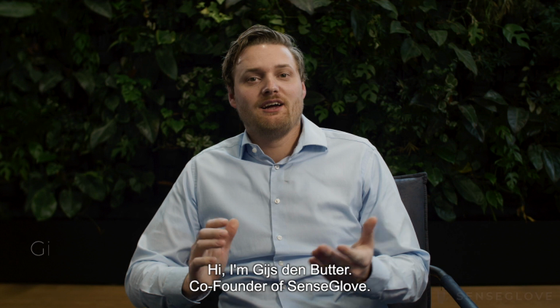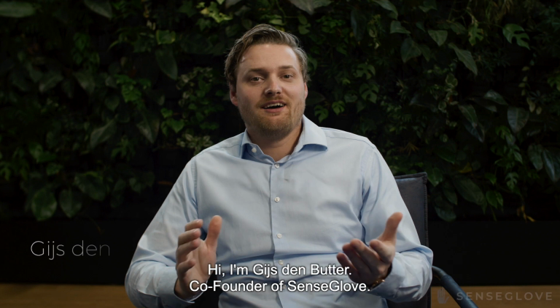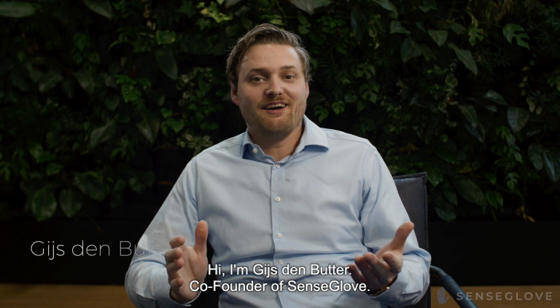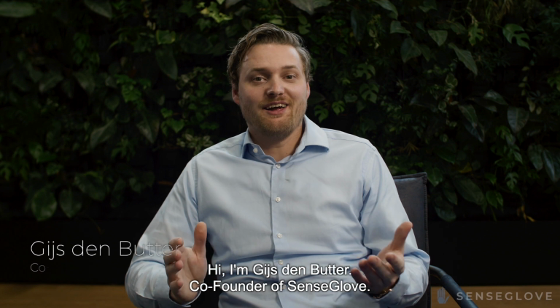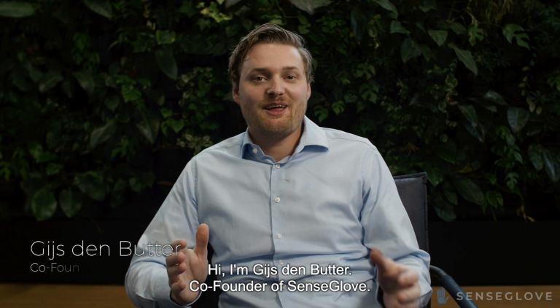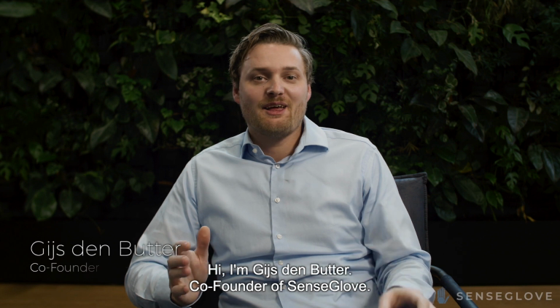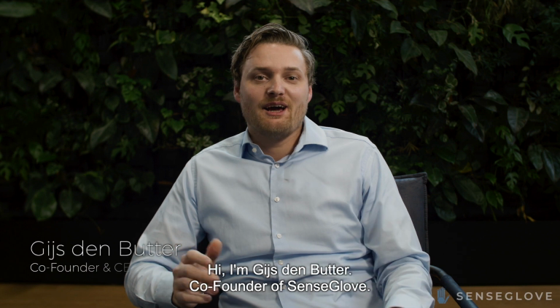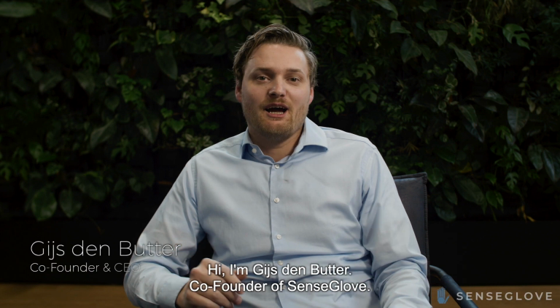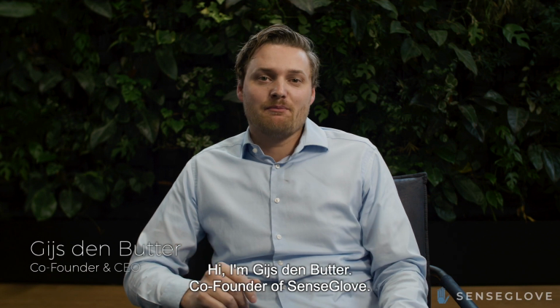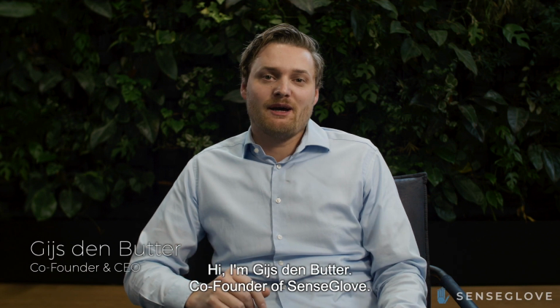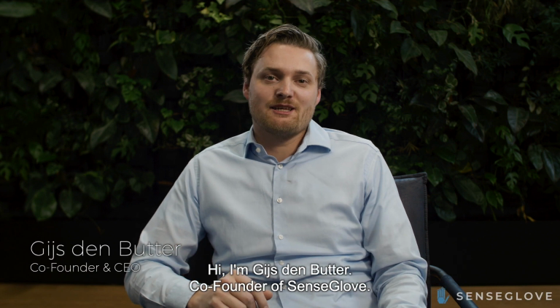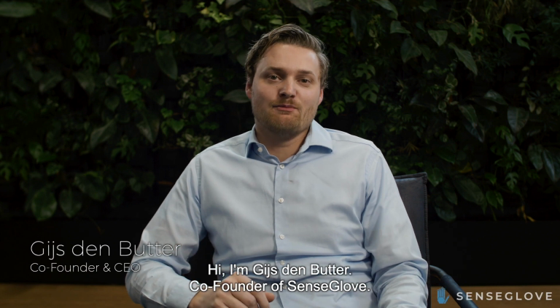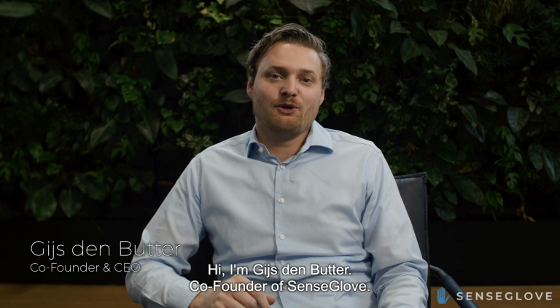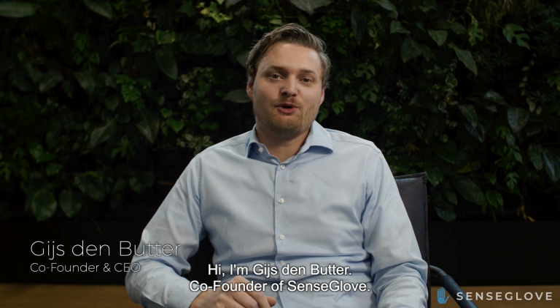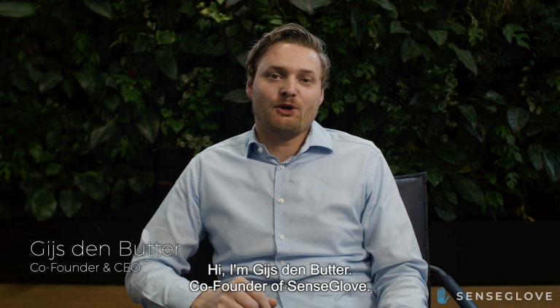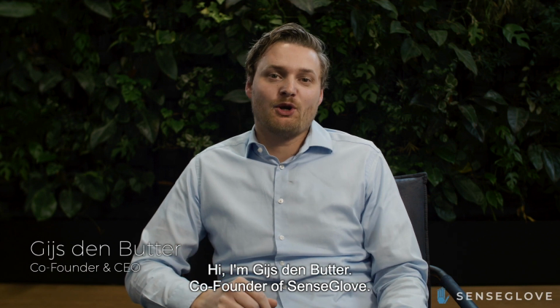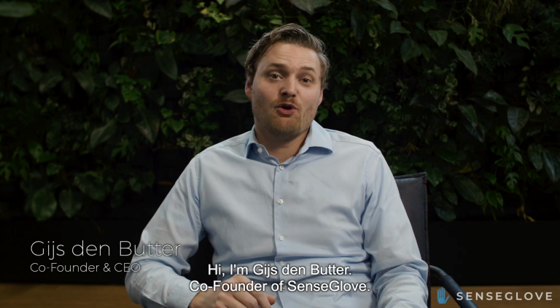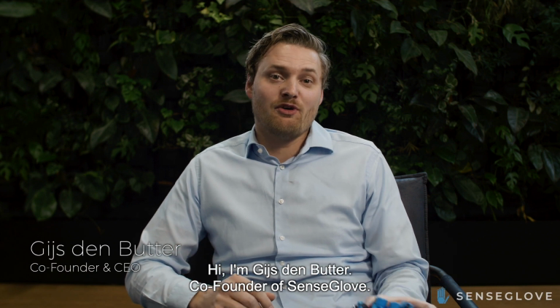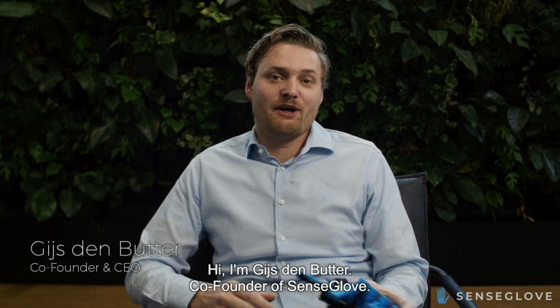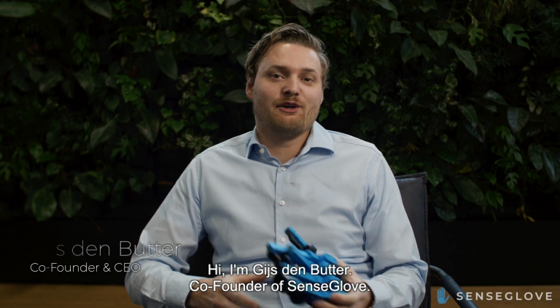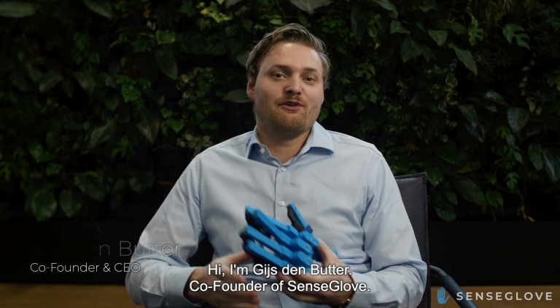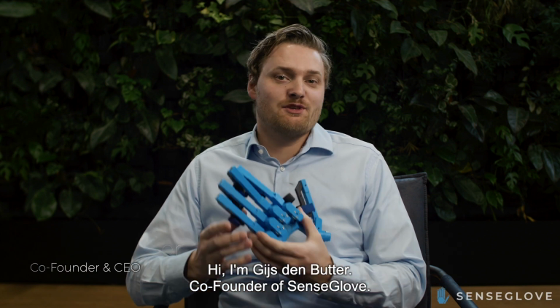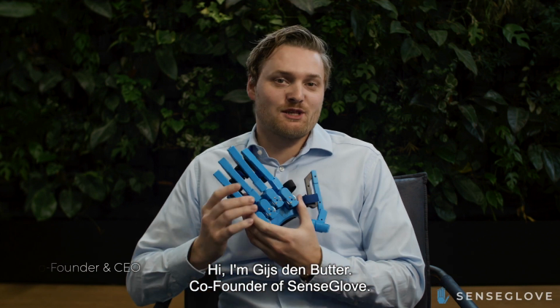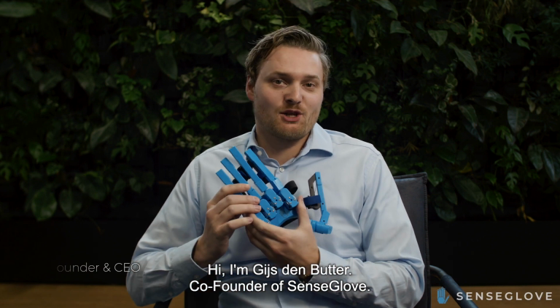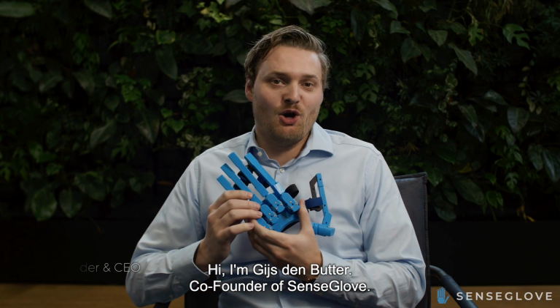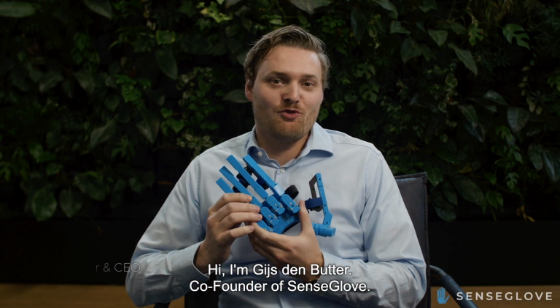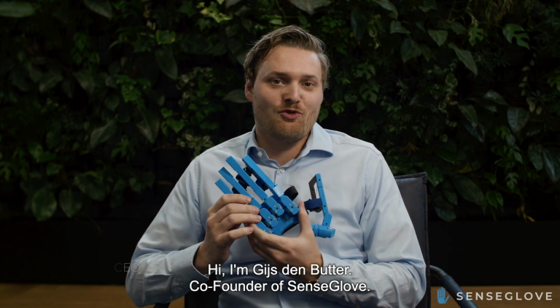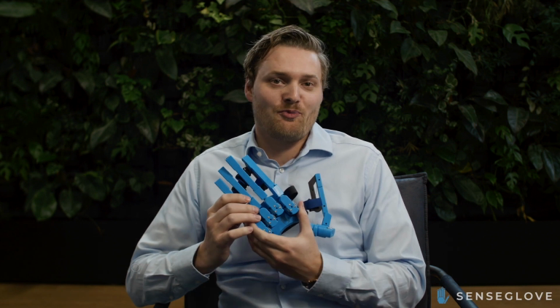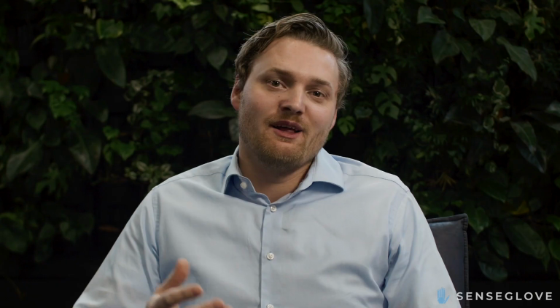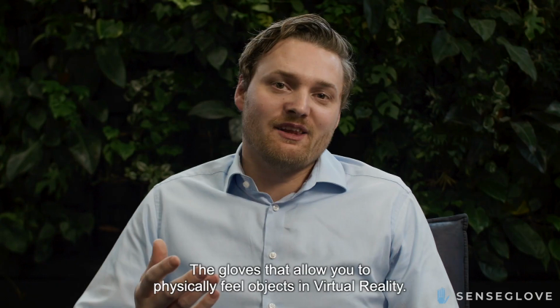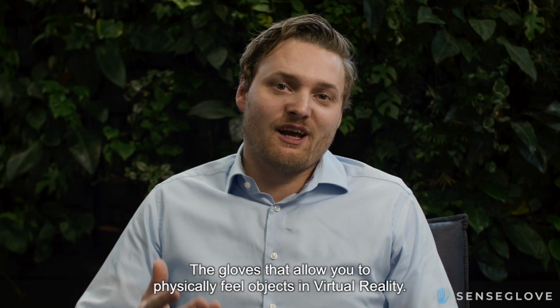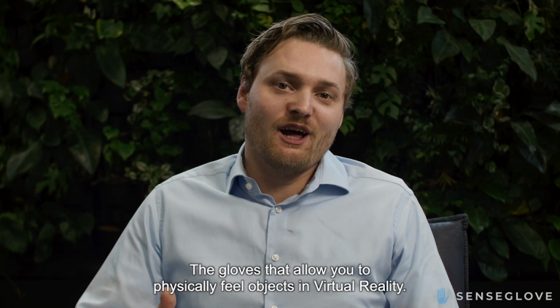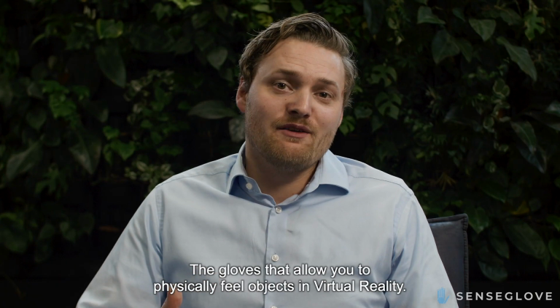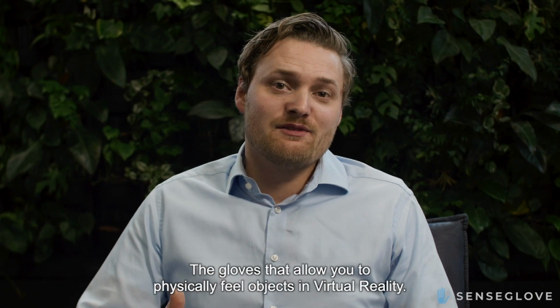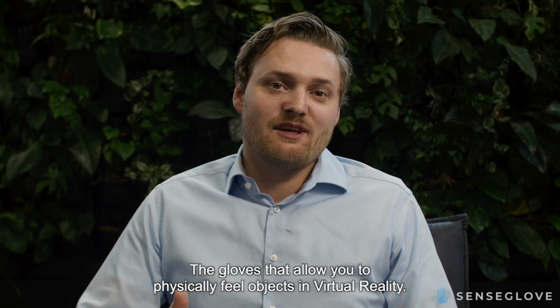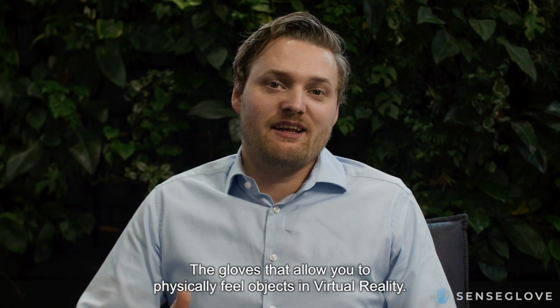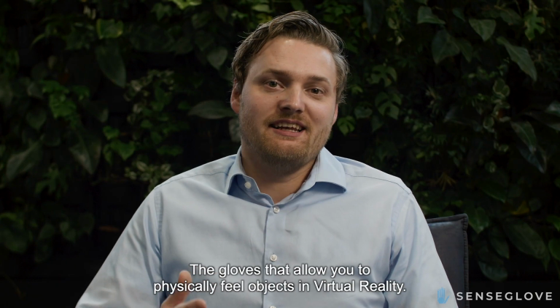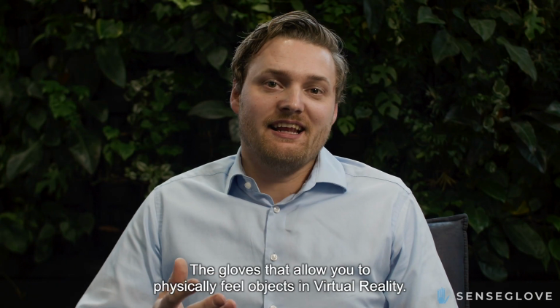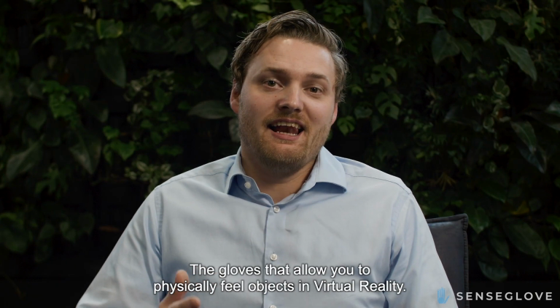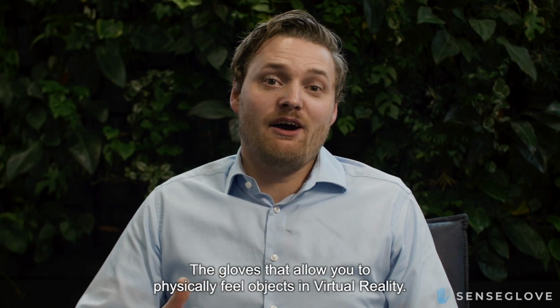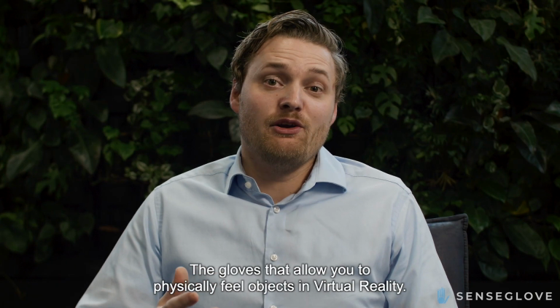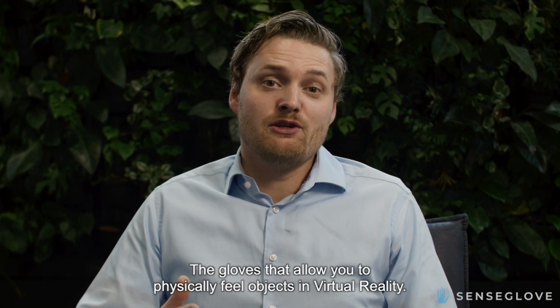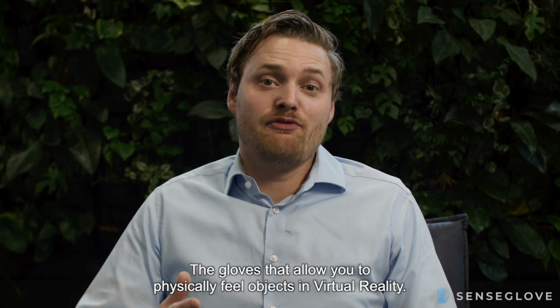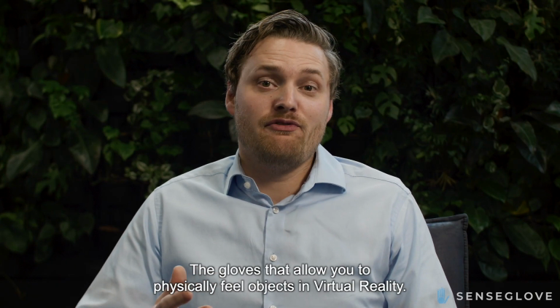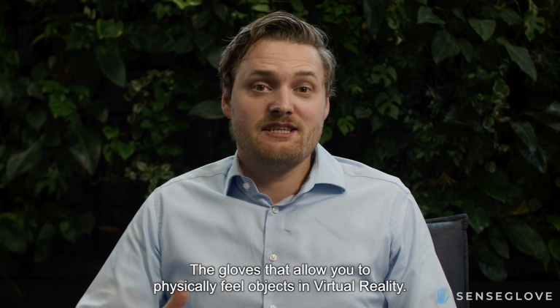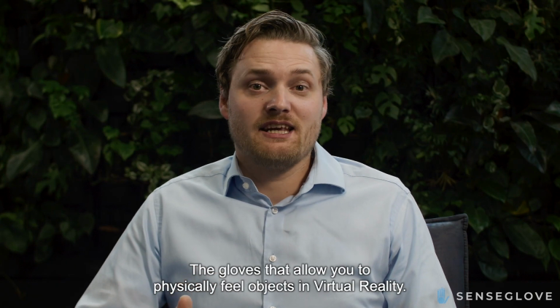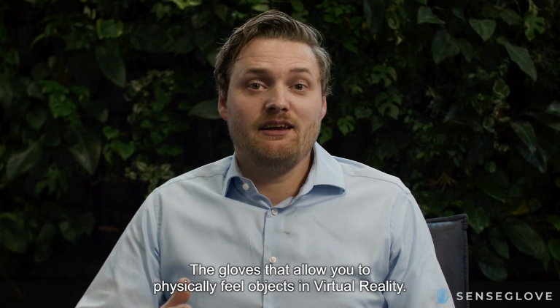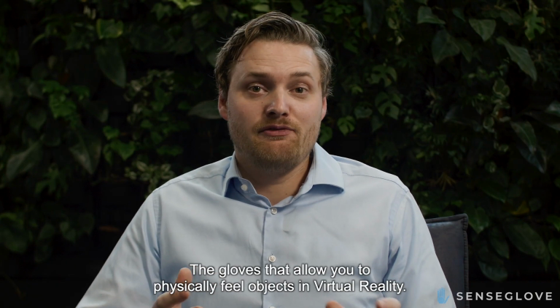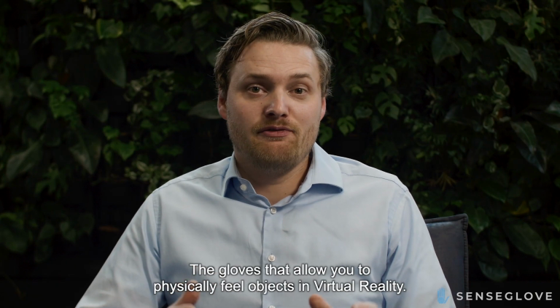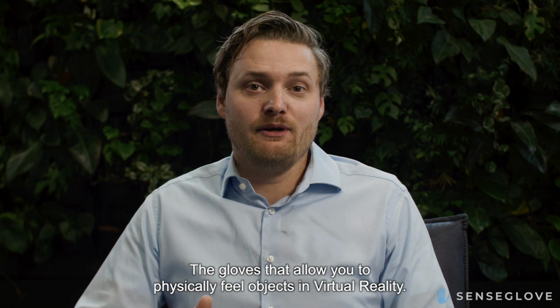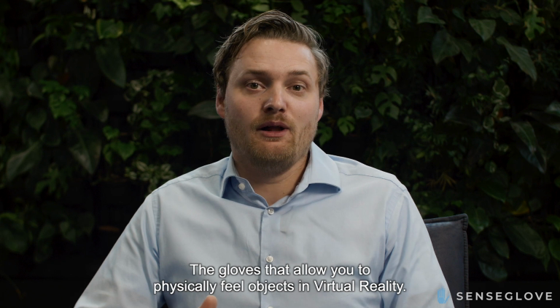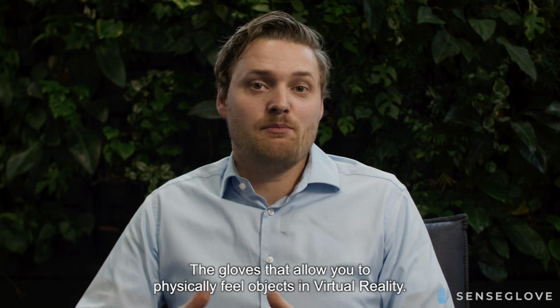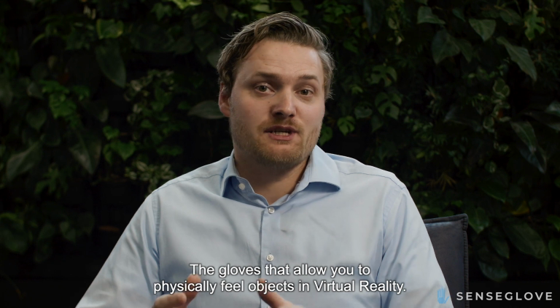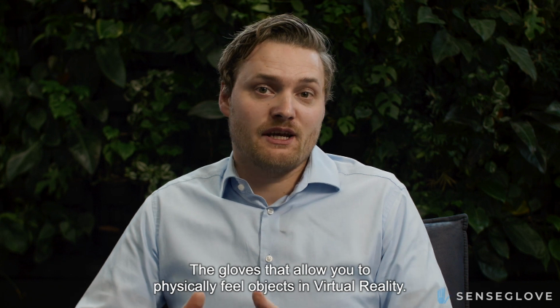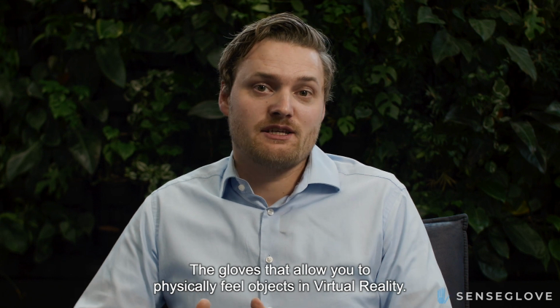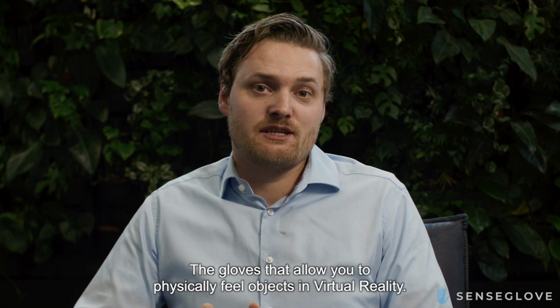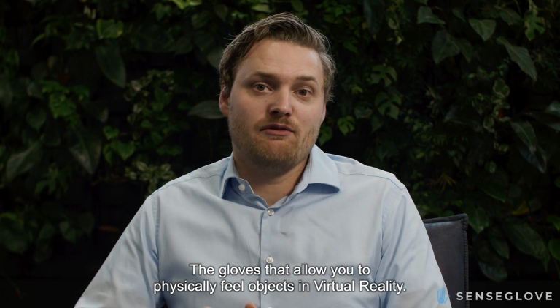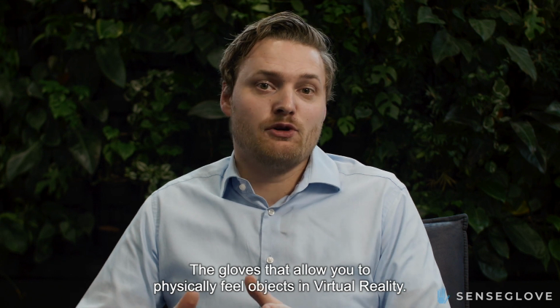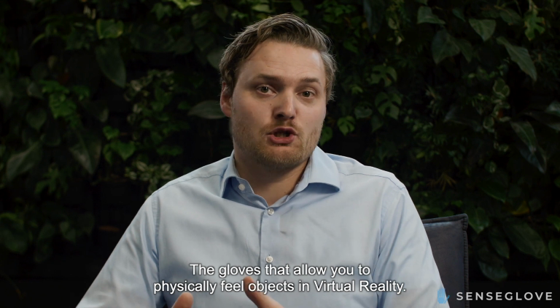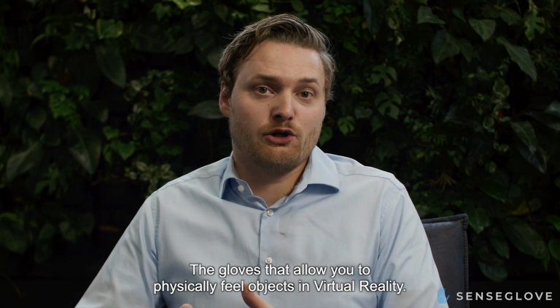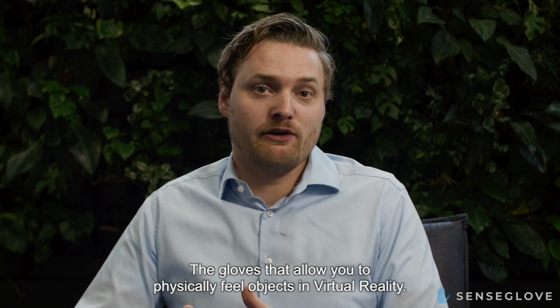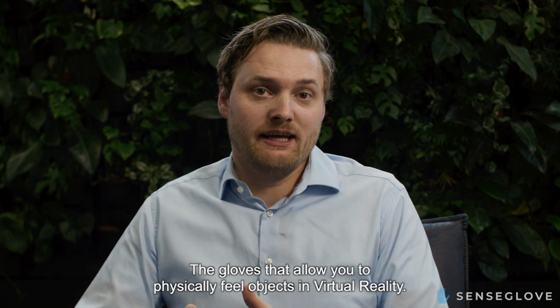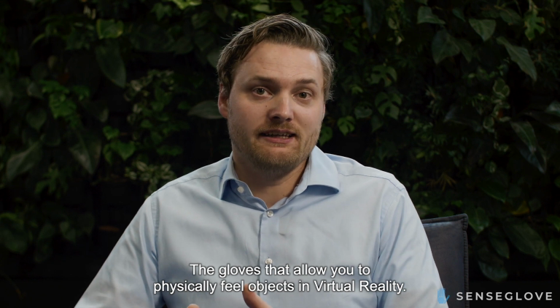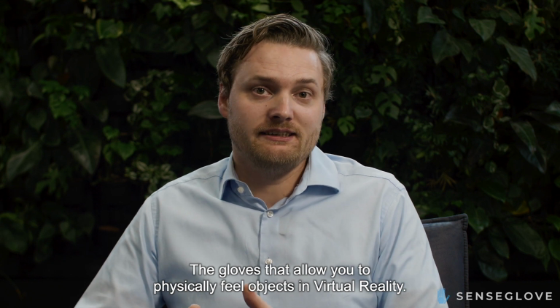Hi, I'm Gijsson Butter, co-founder of SenseGlobe — the gloves that allow you to physically feel objects in virtual reality.